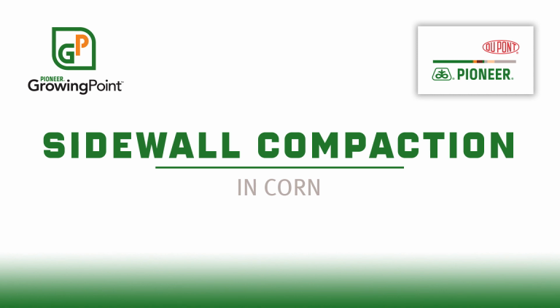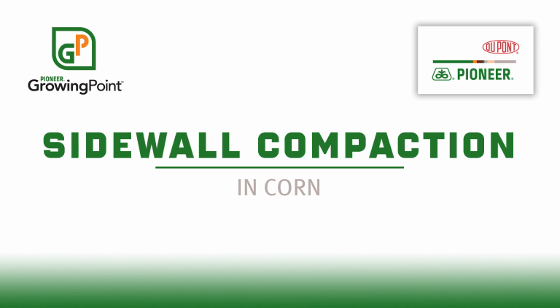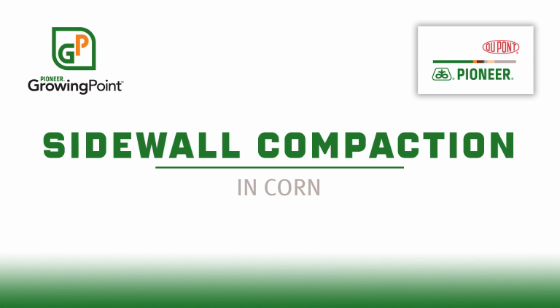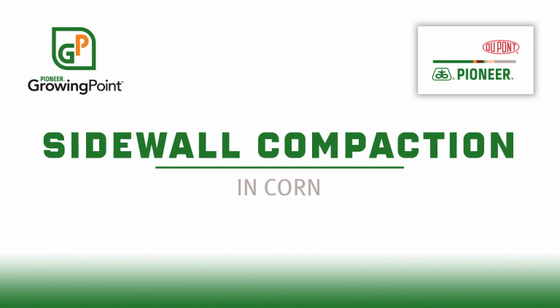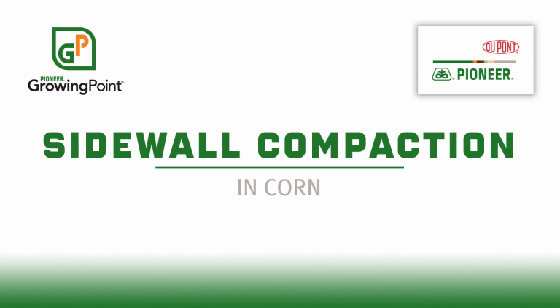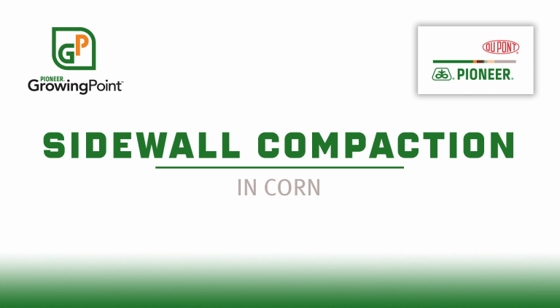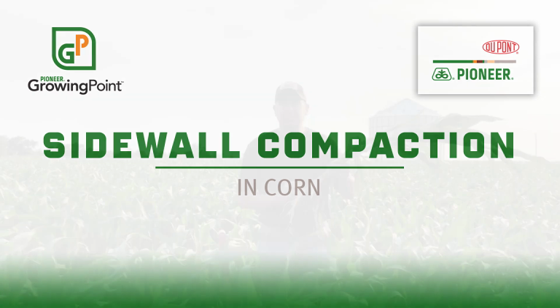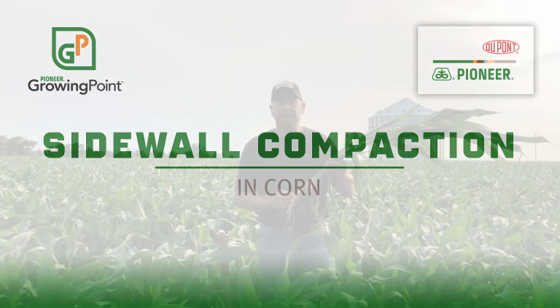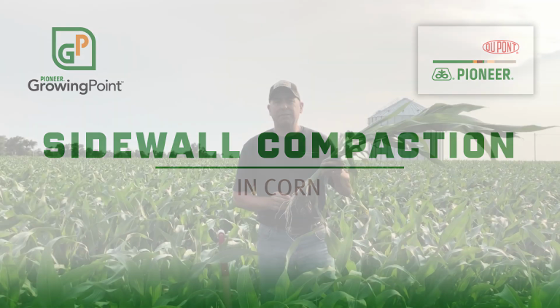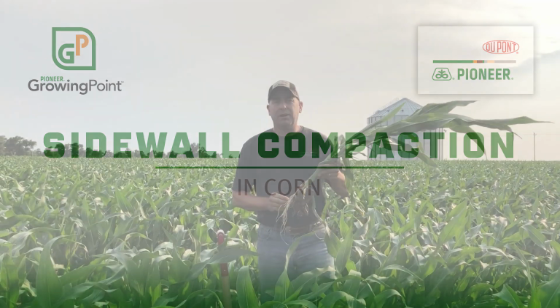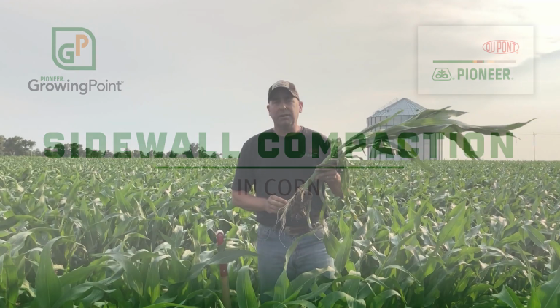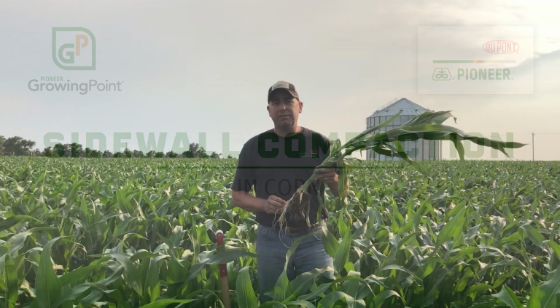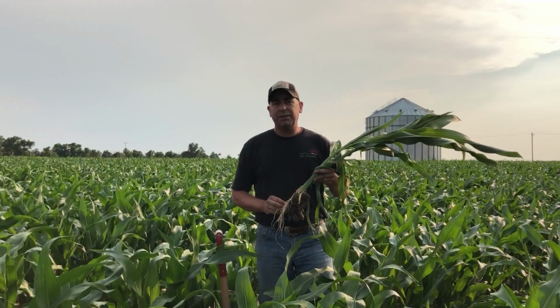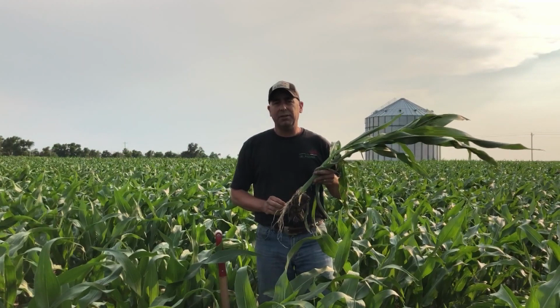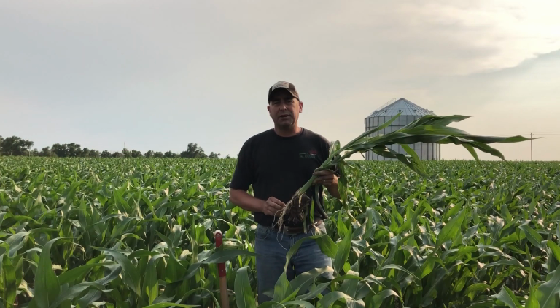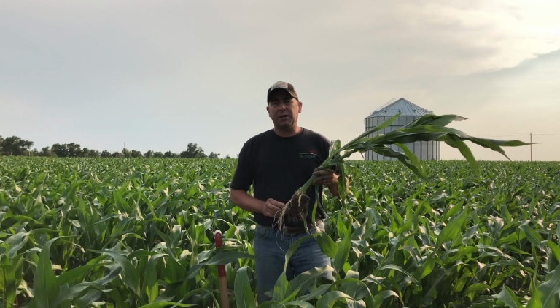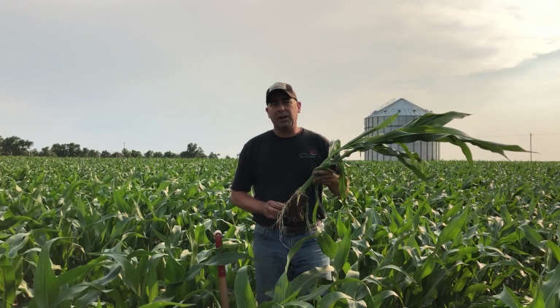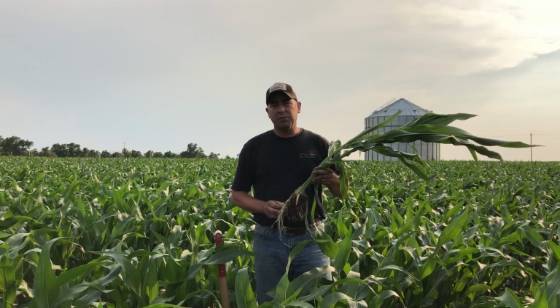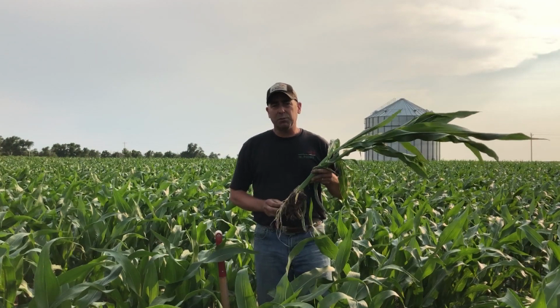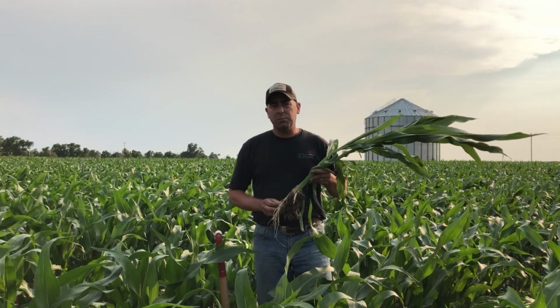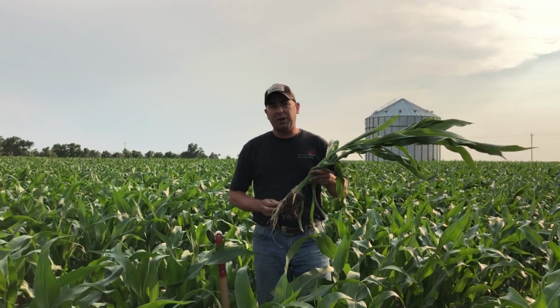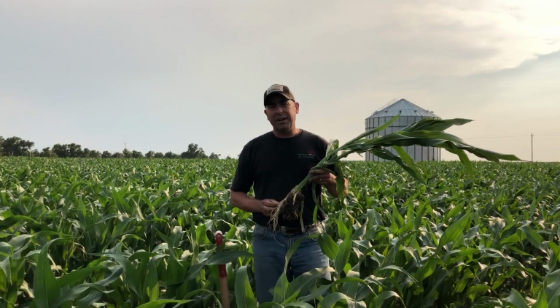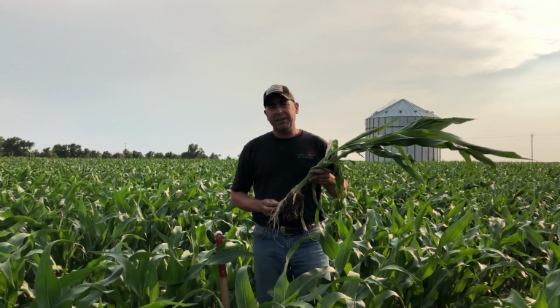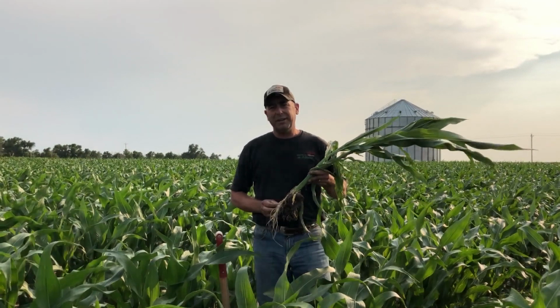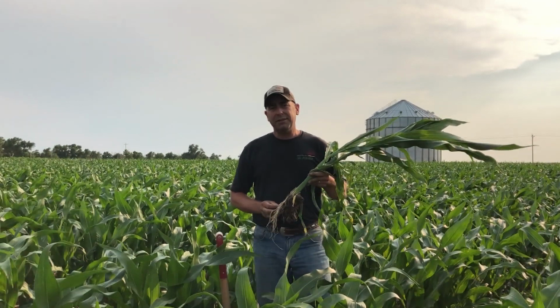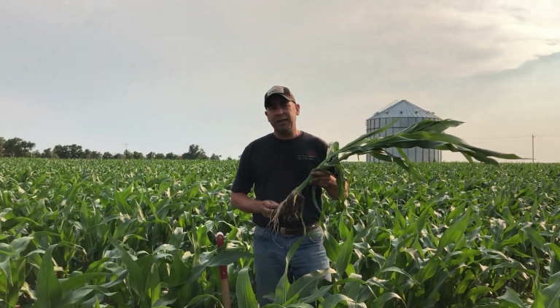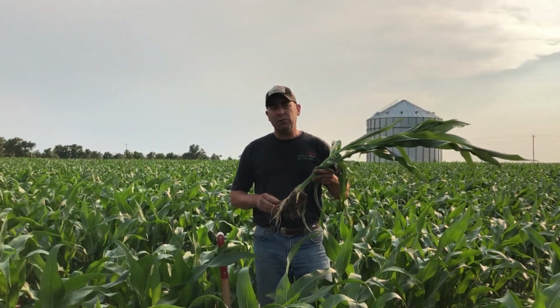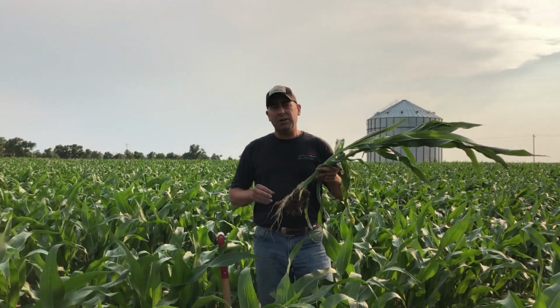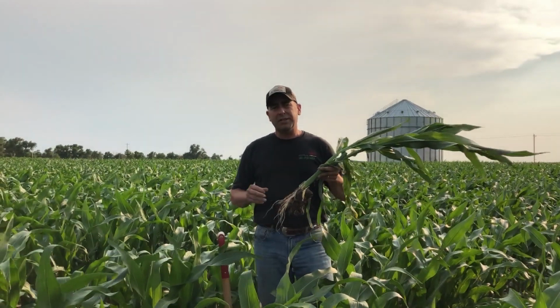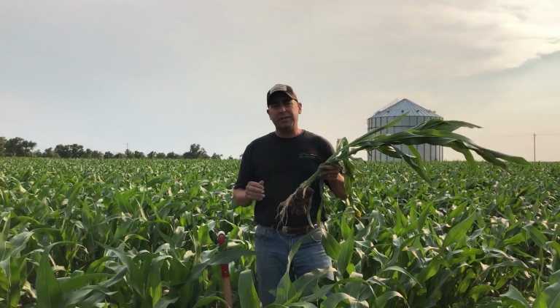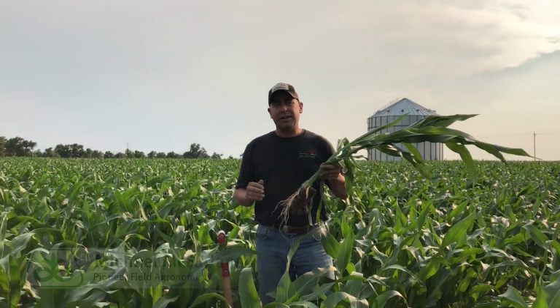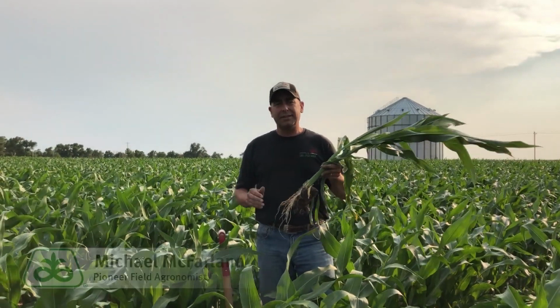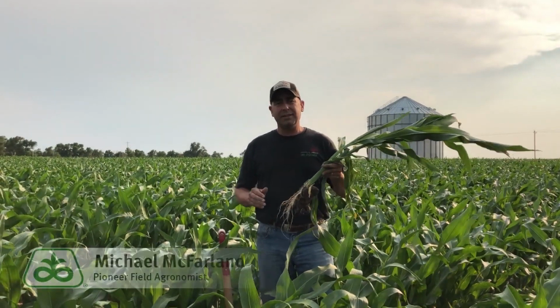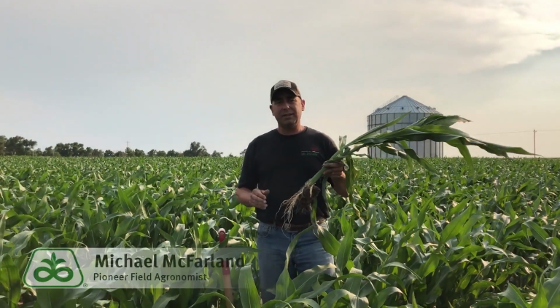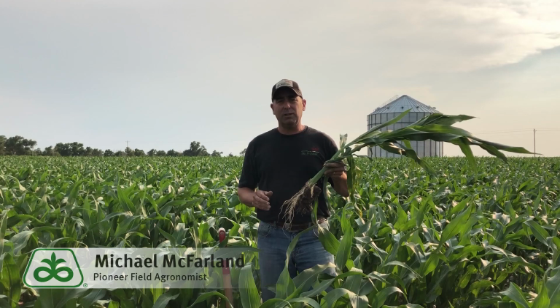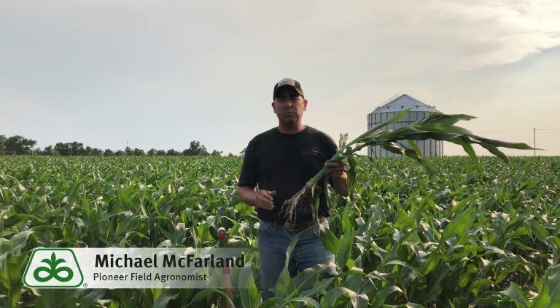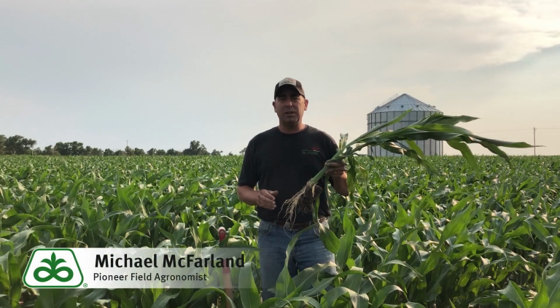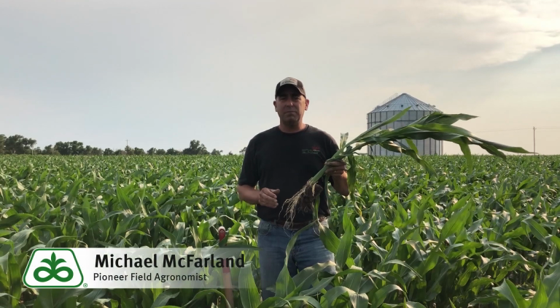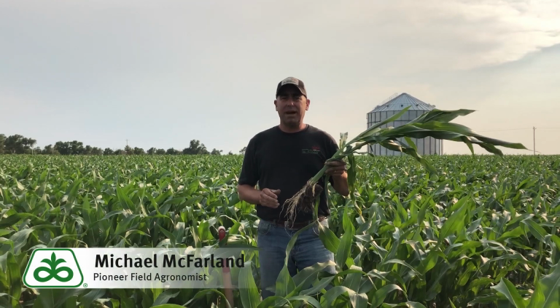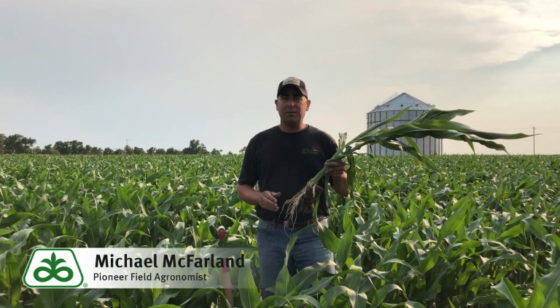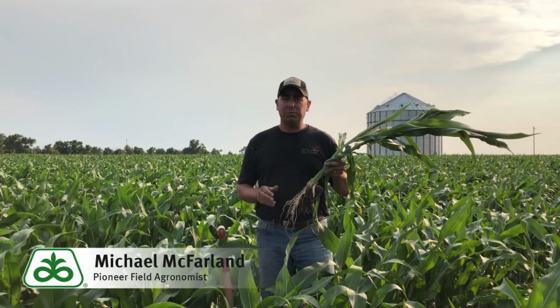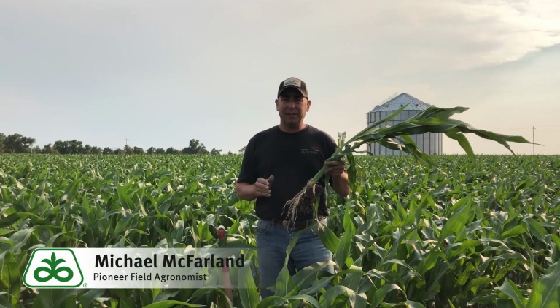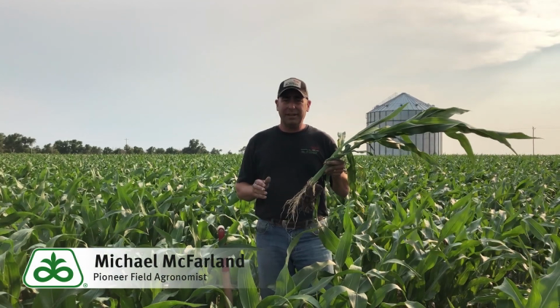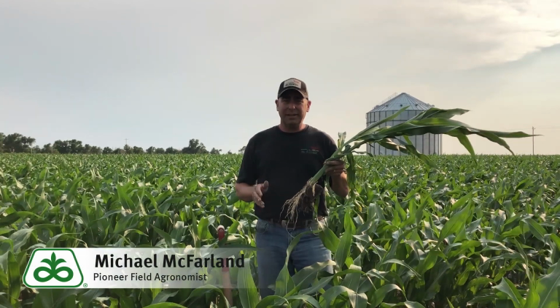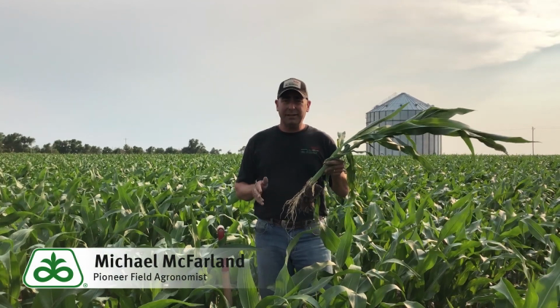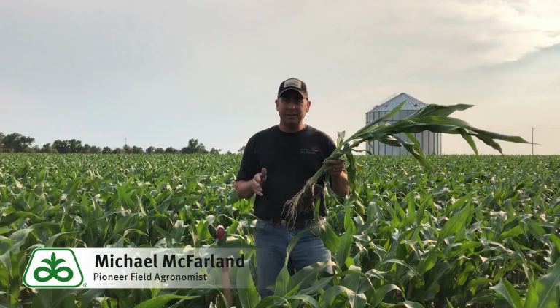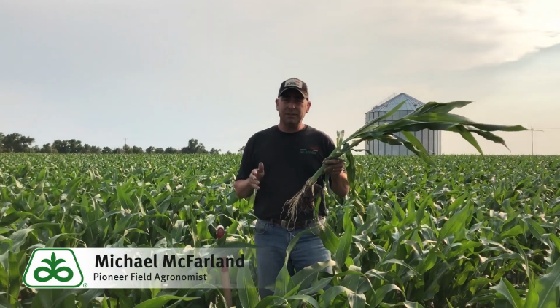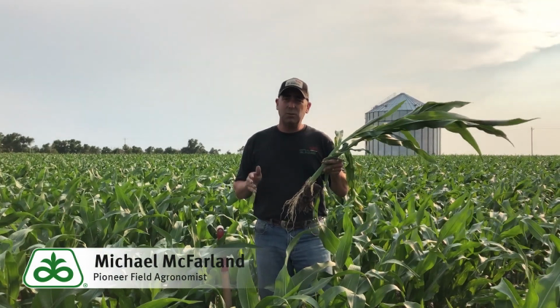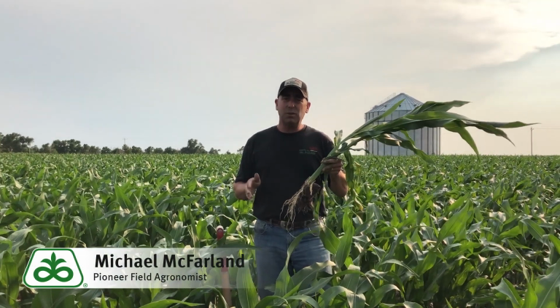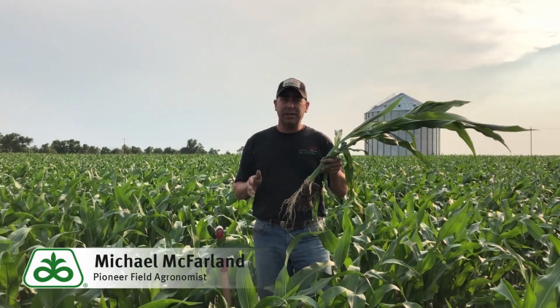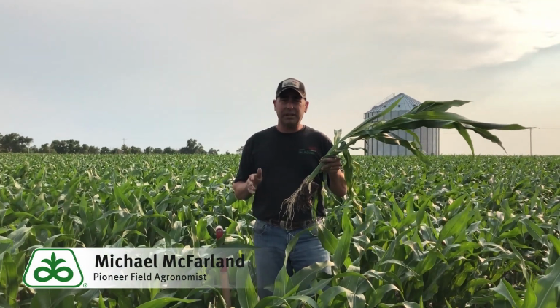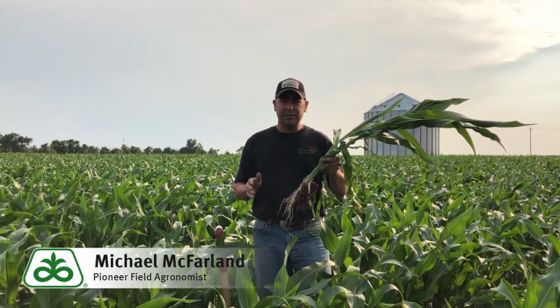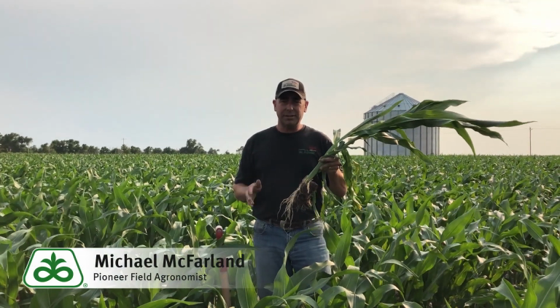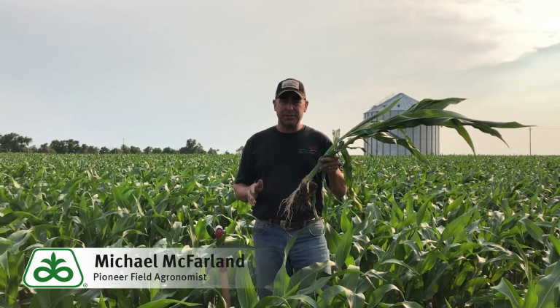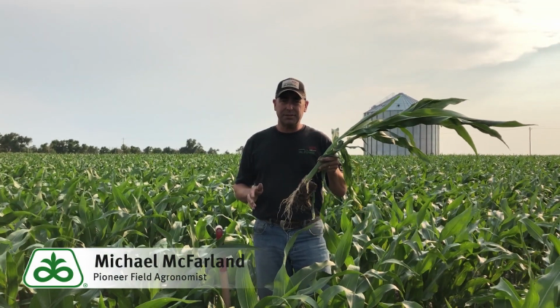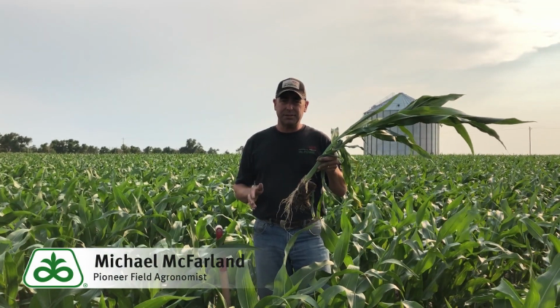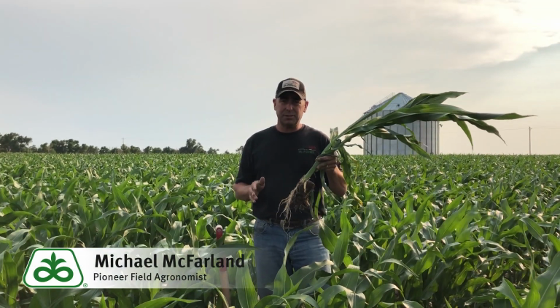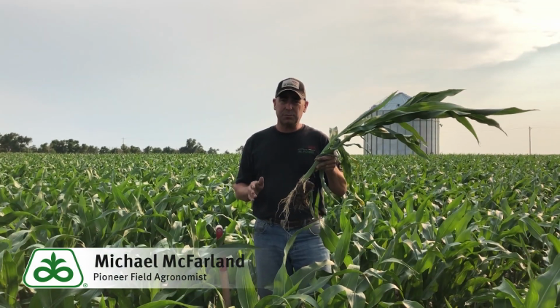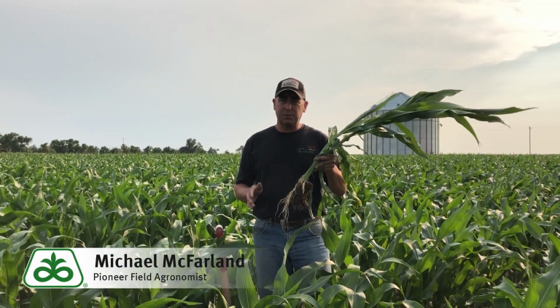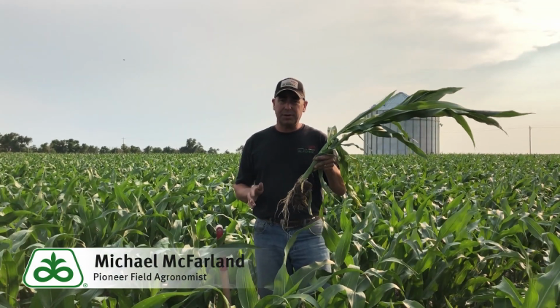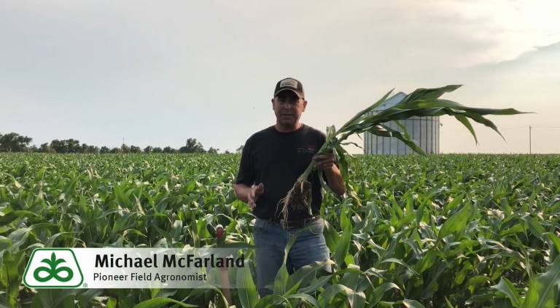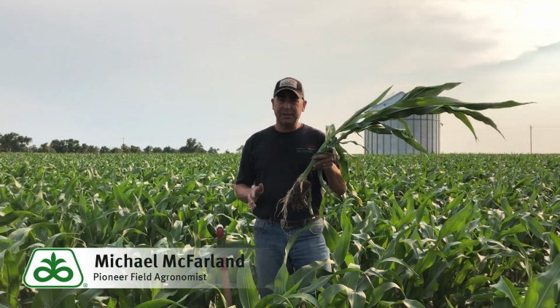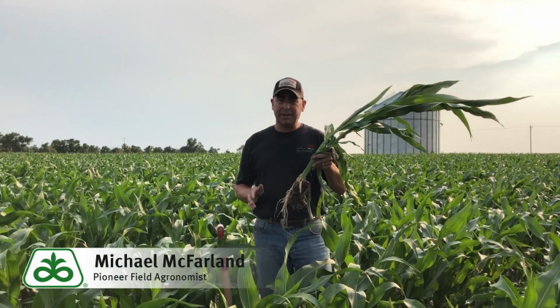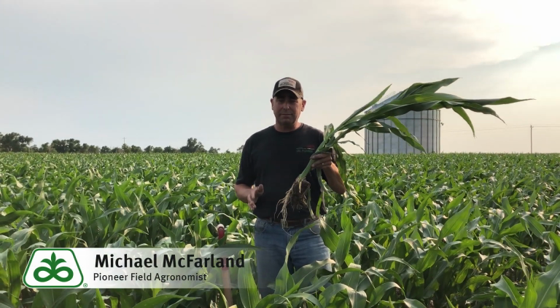Hi, I'm Mike McFarland, Field Agronomist with Pioneer. Today I want to talk to you a little bit about planting into too wet conditions in the springtime.